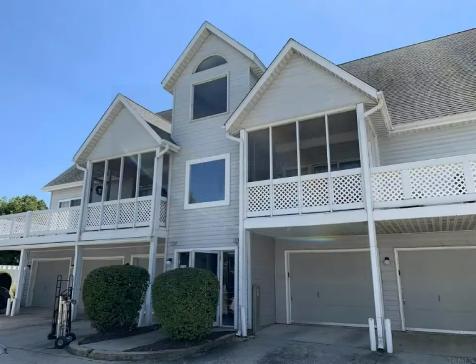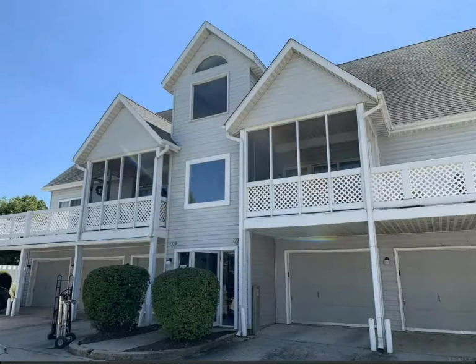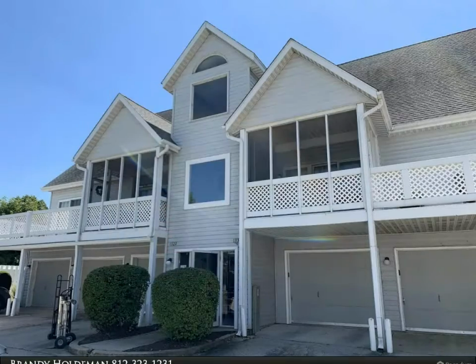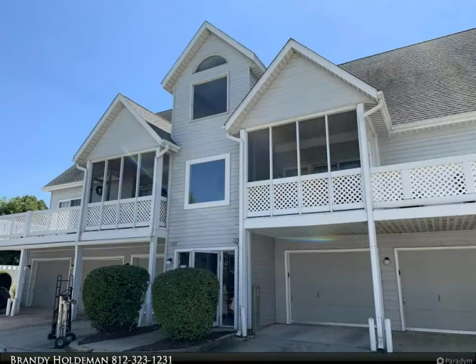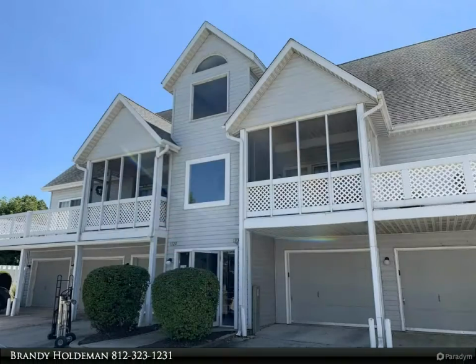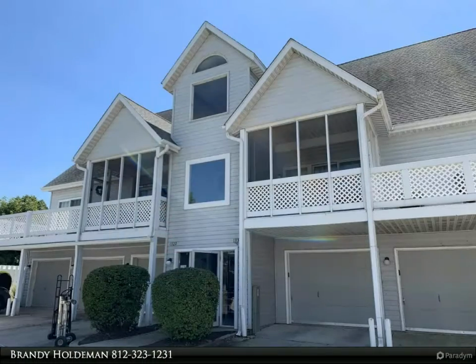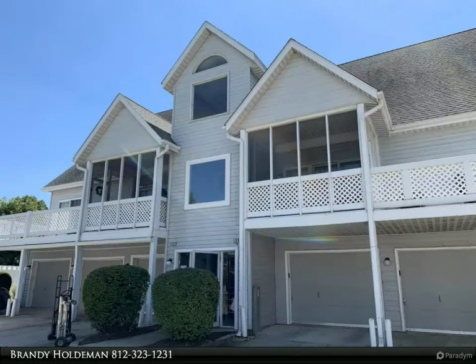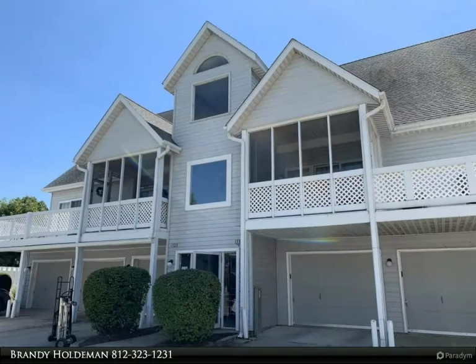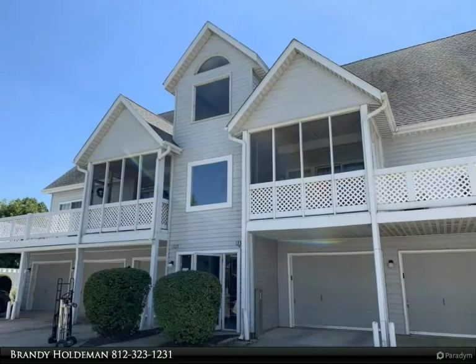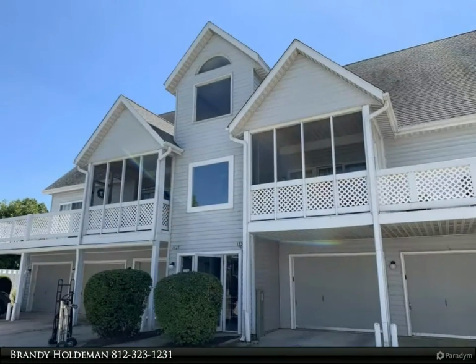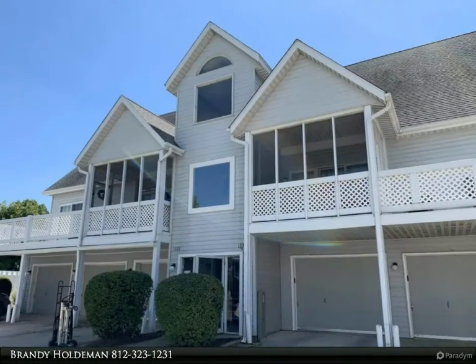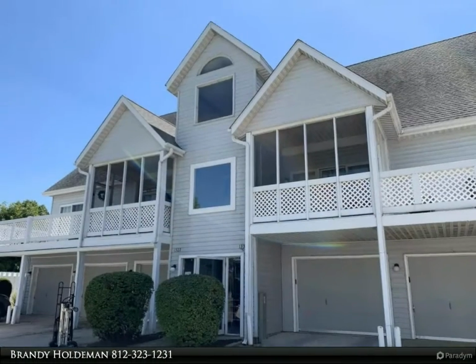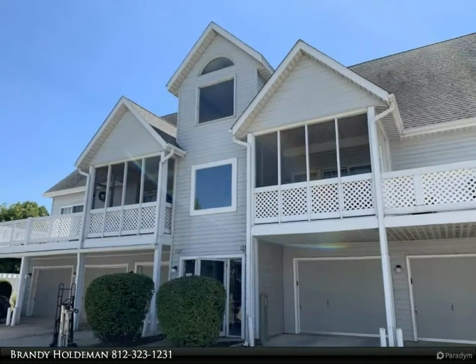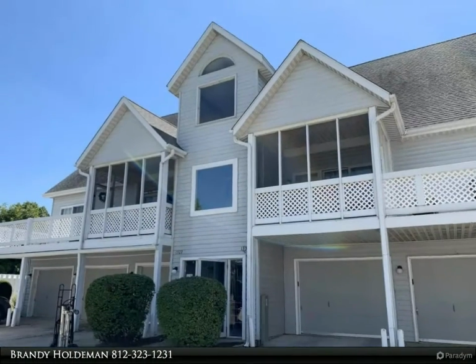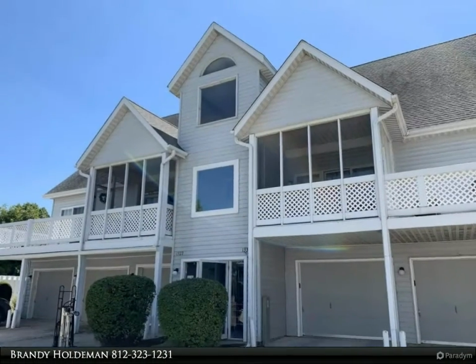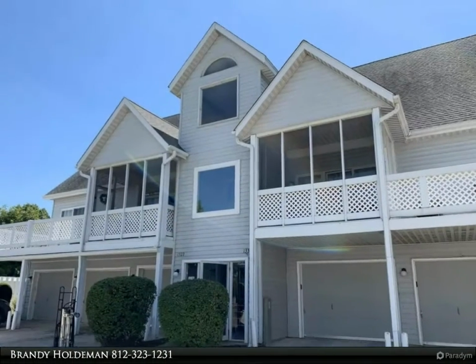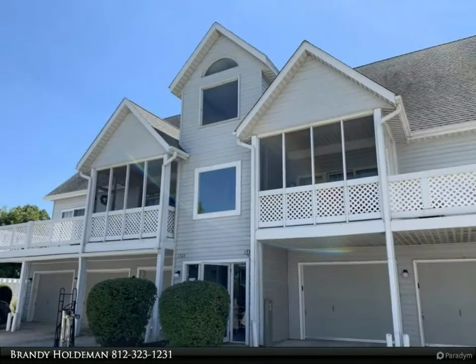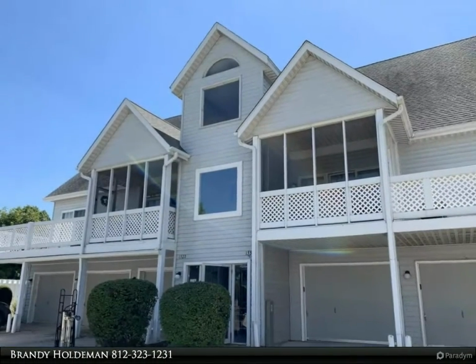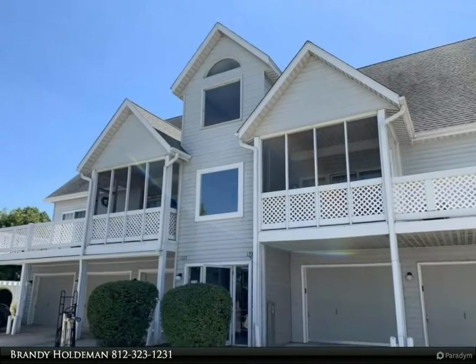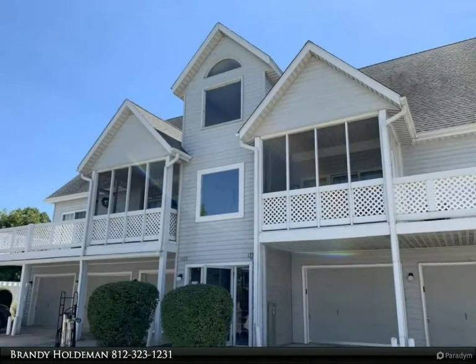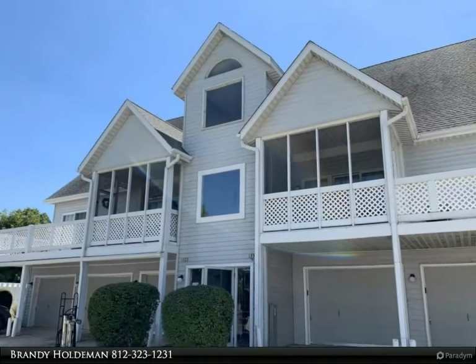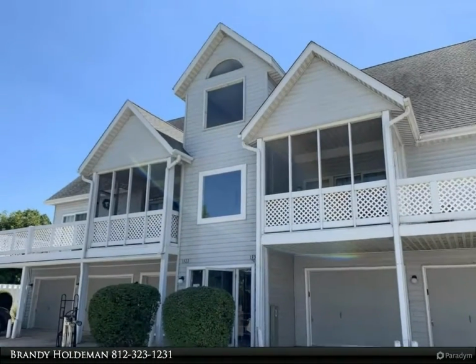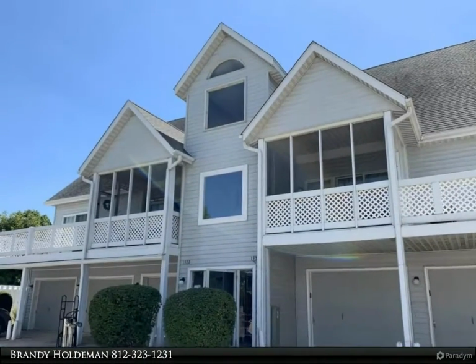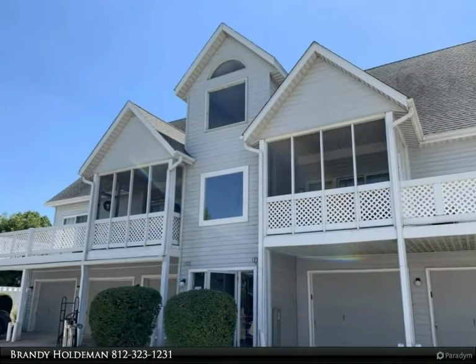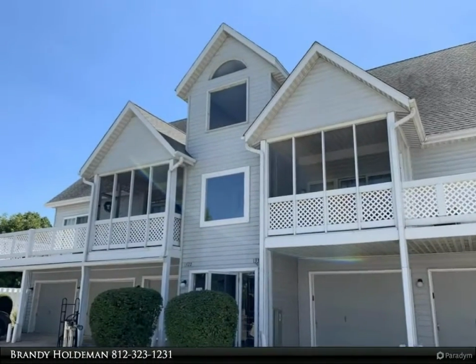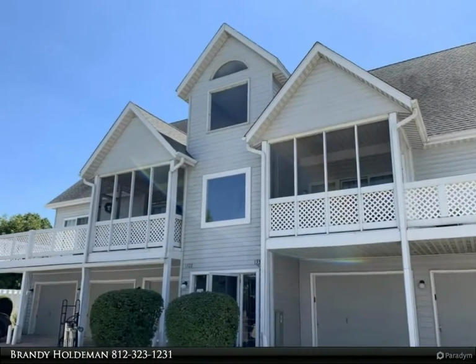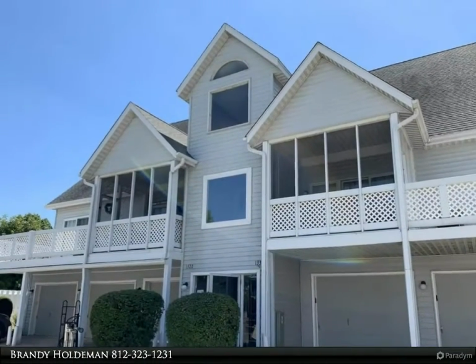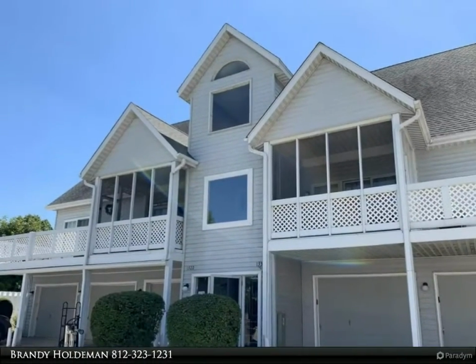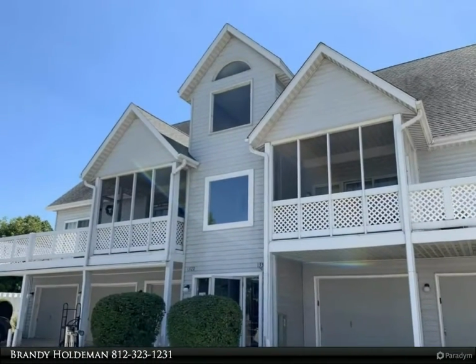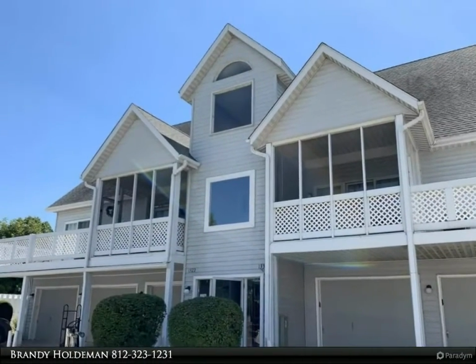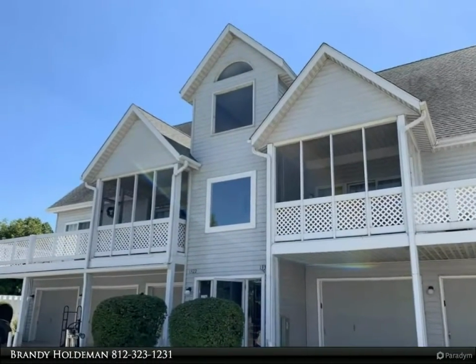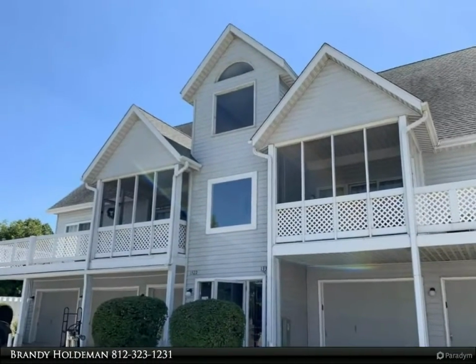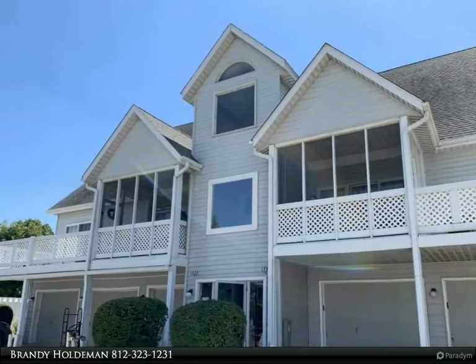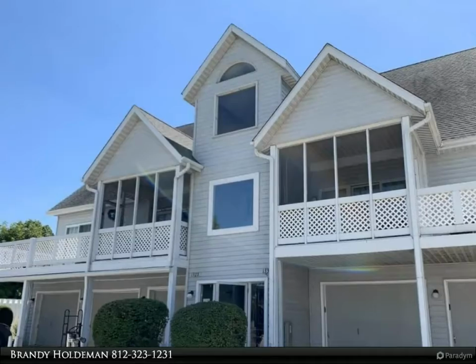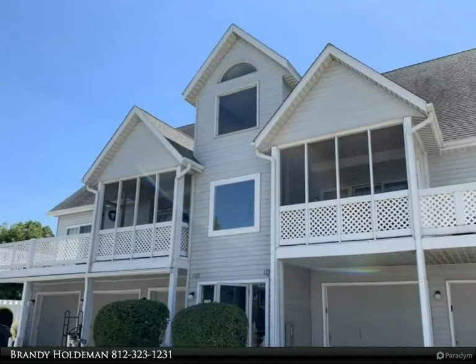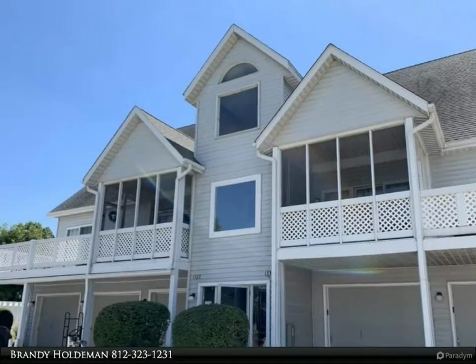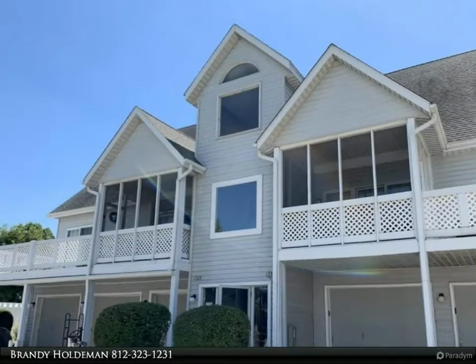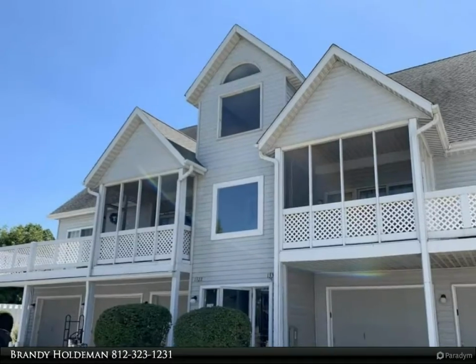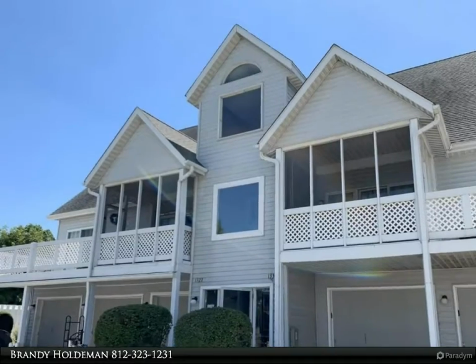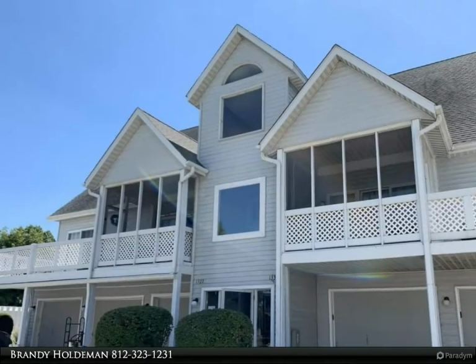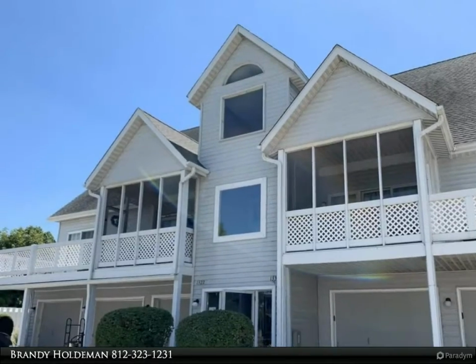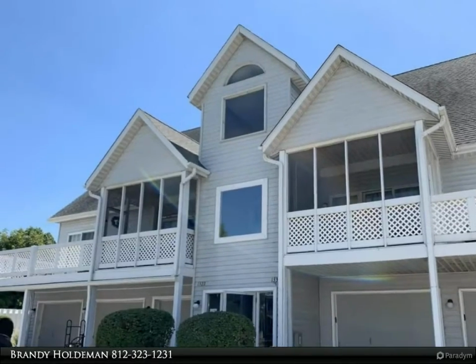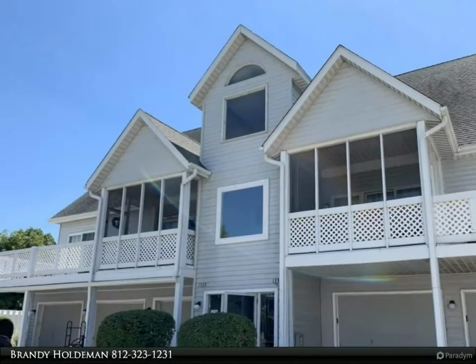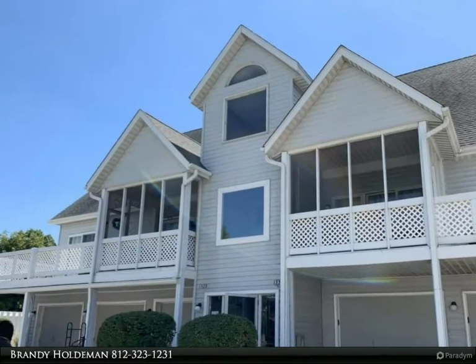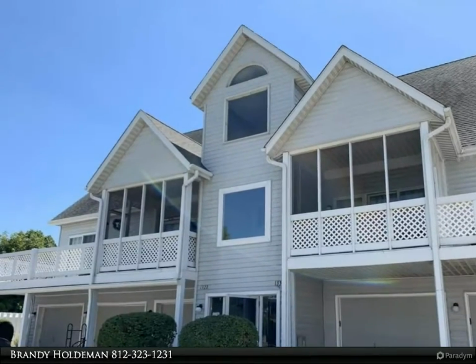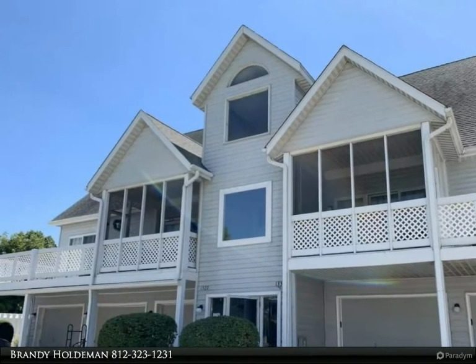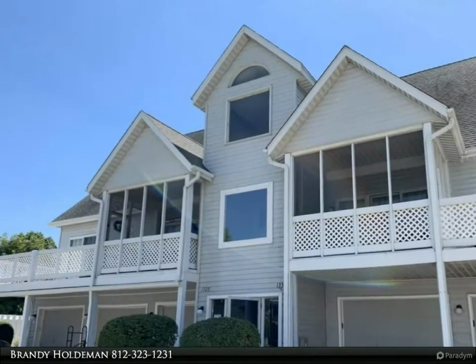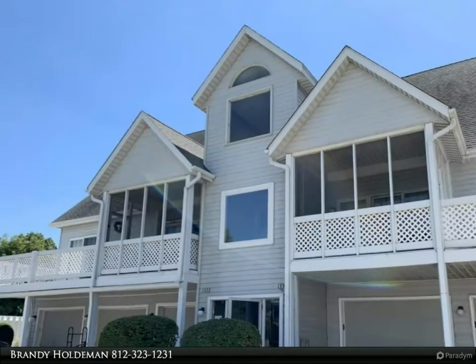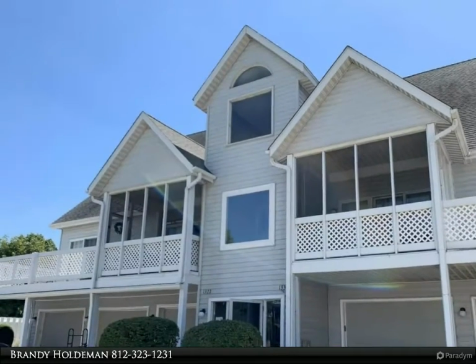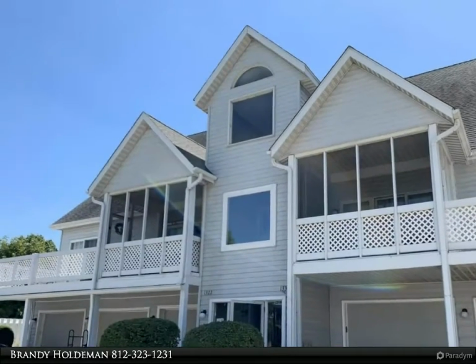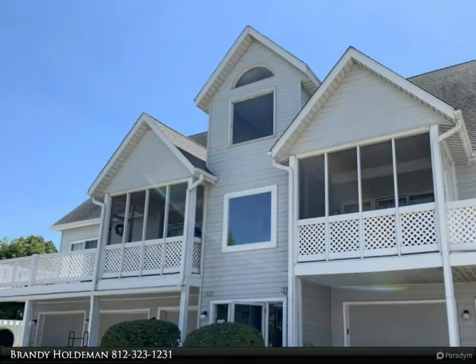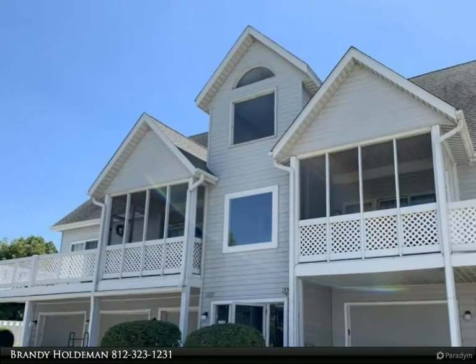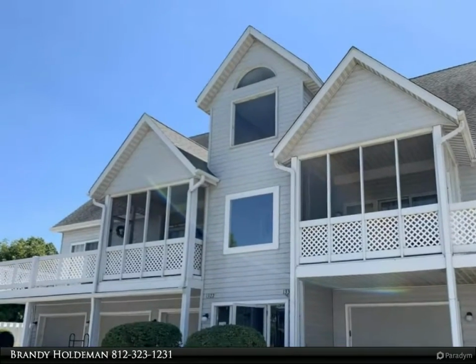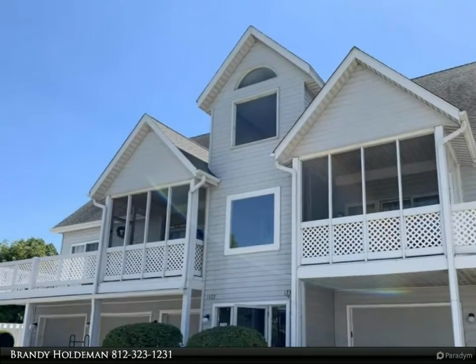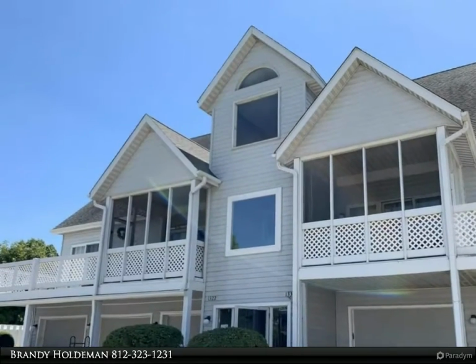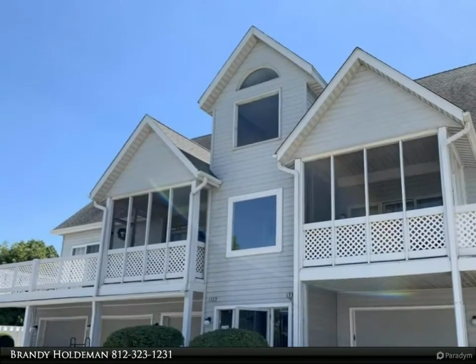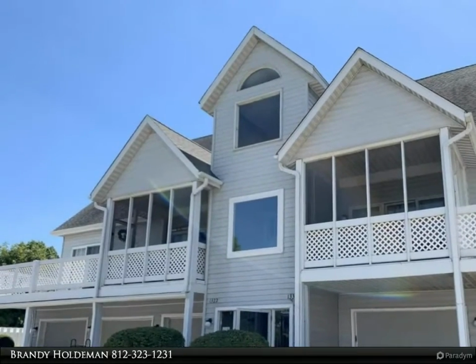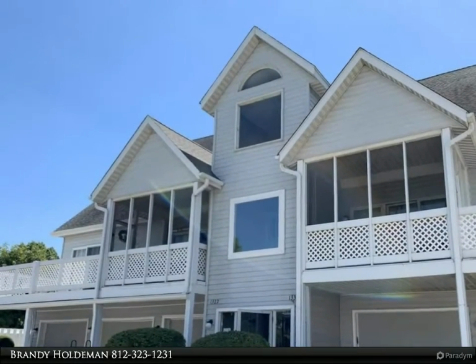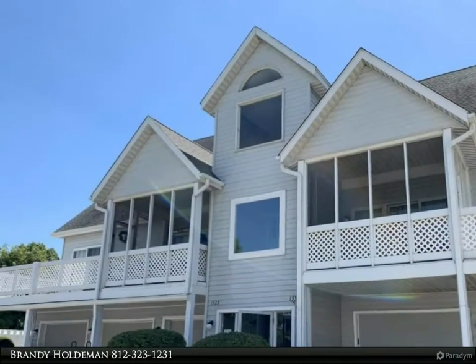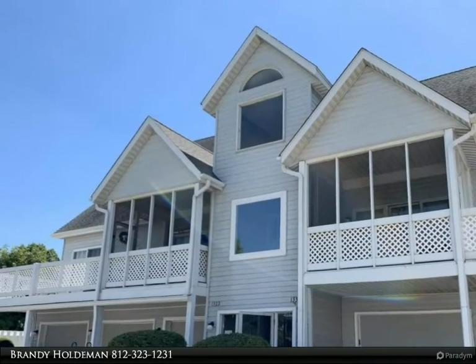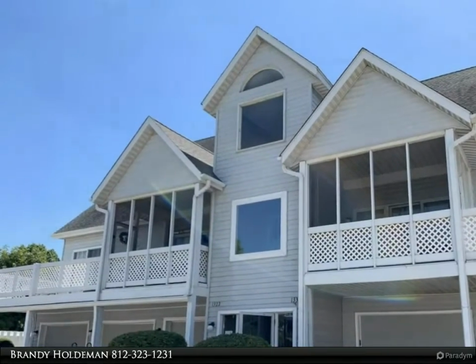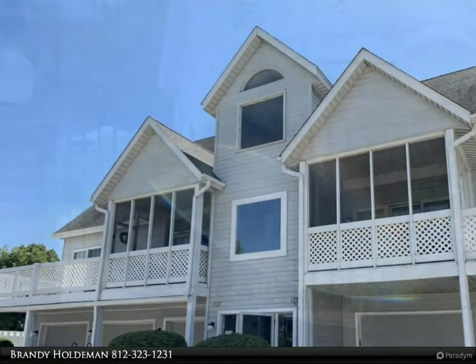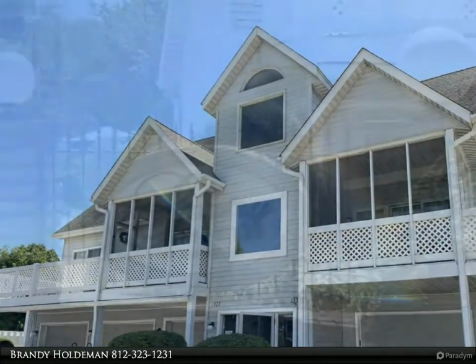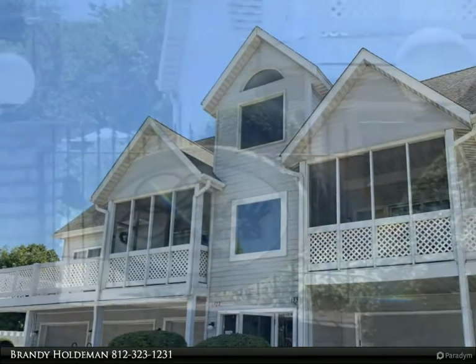This RE/MAX Realty Professionals property video is presented by Brandy Holdman. Available August 2022.